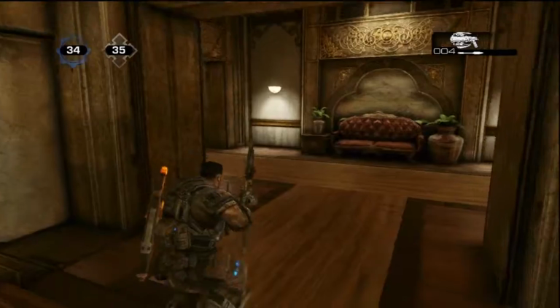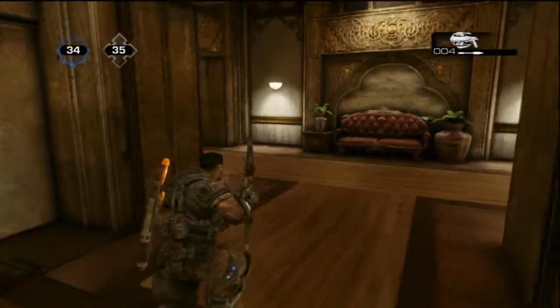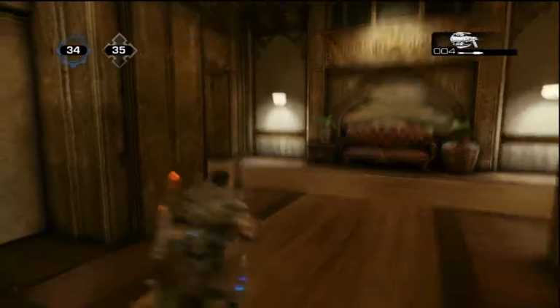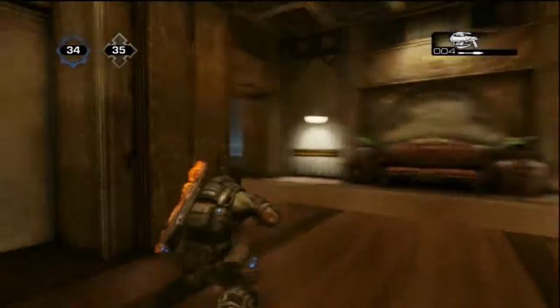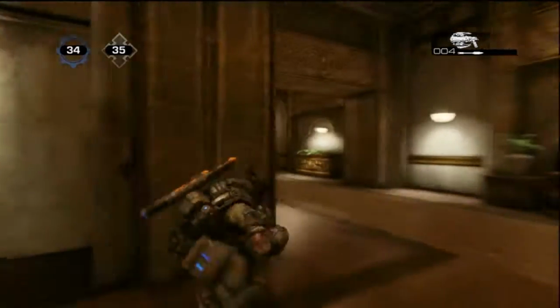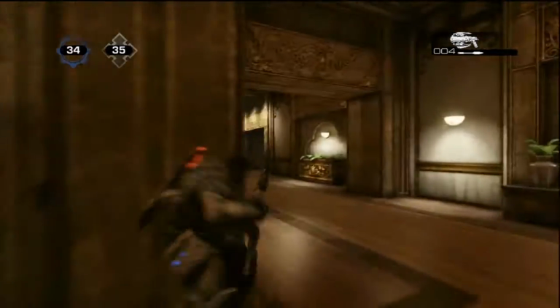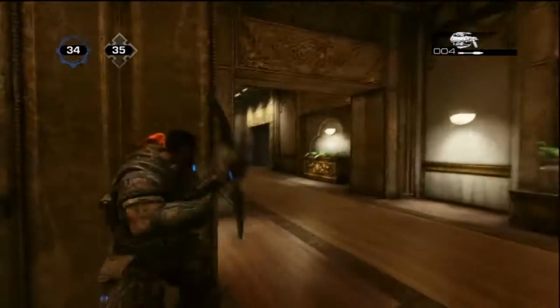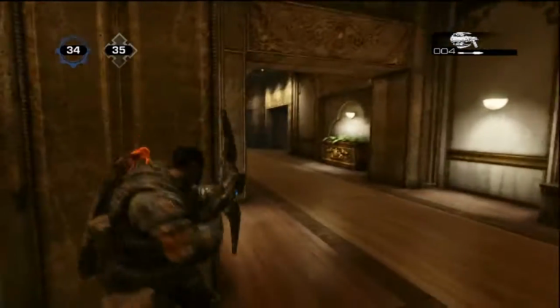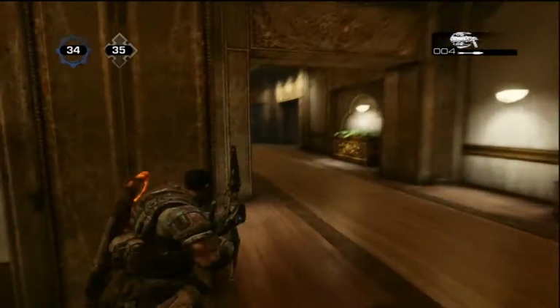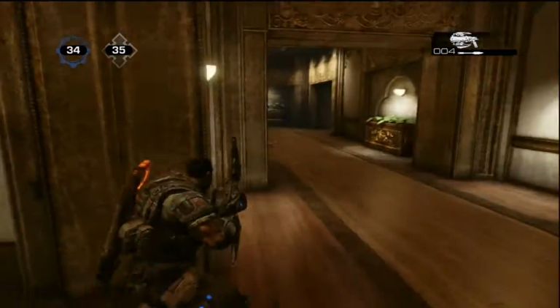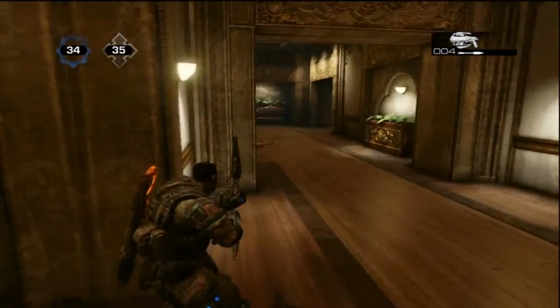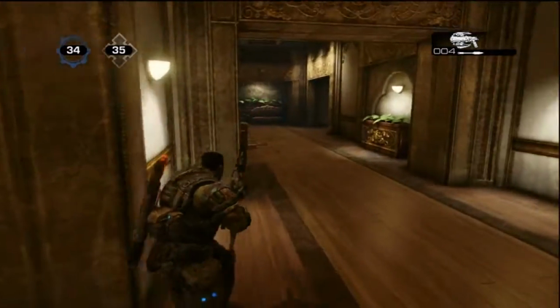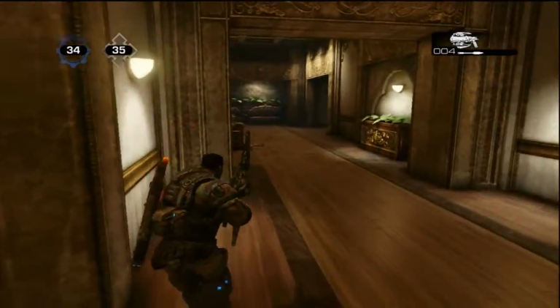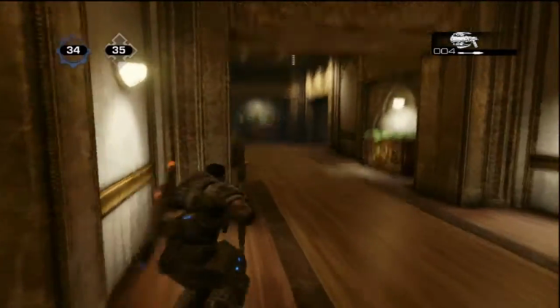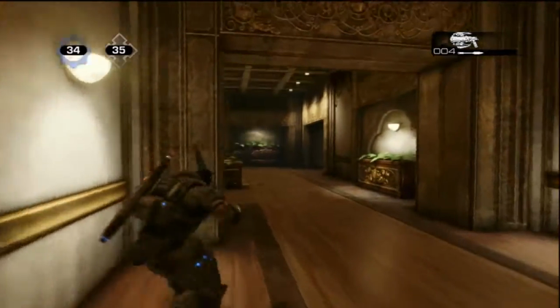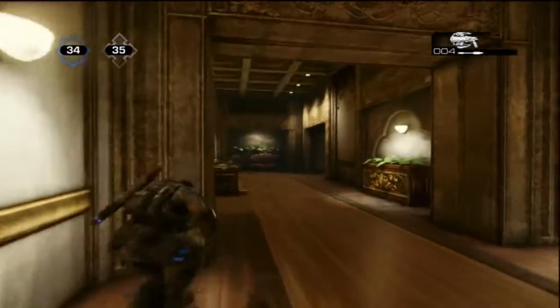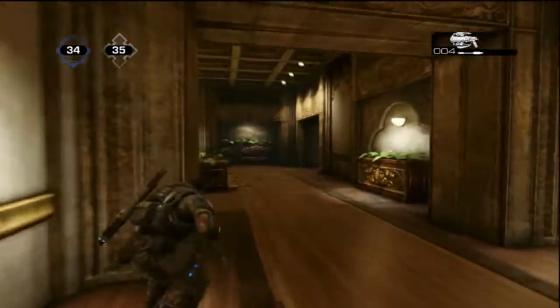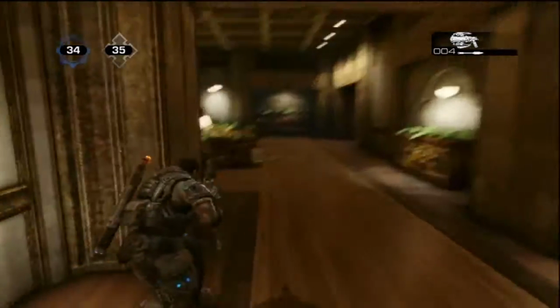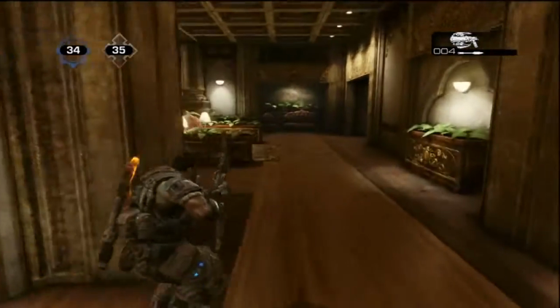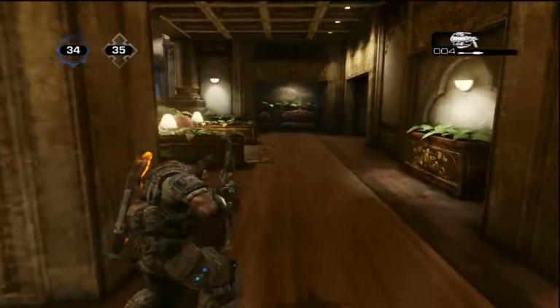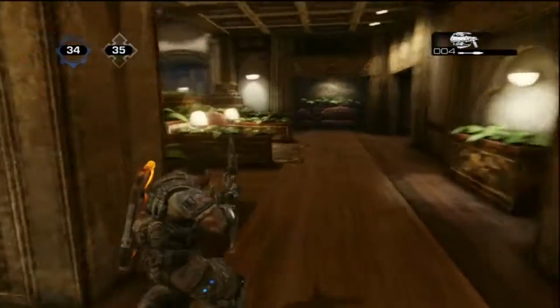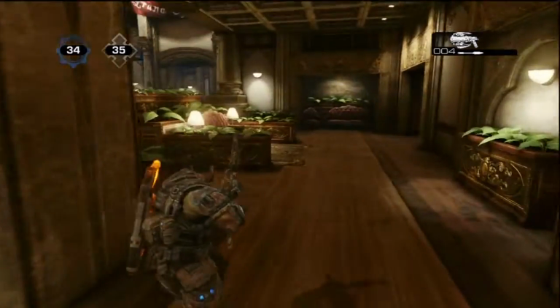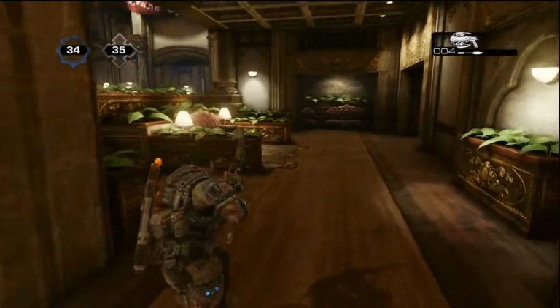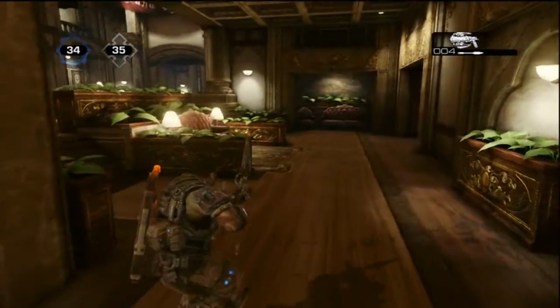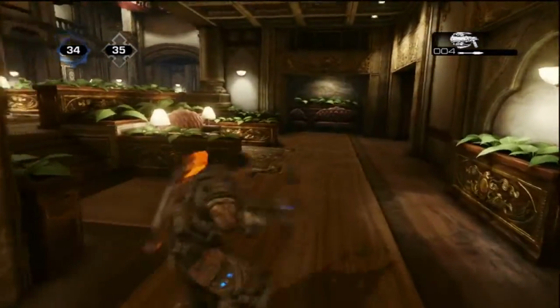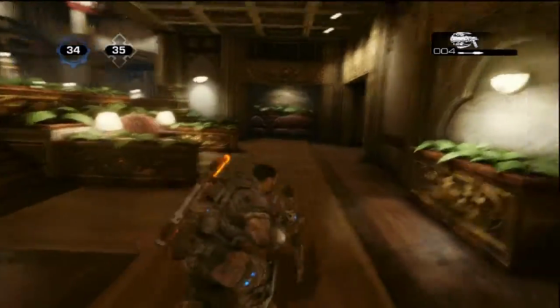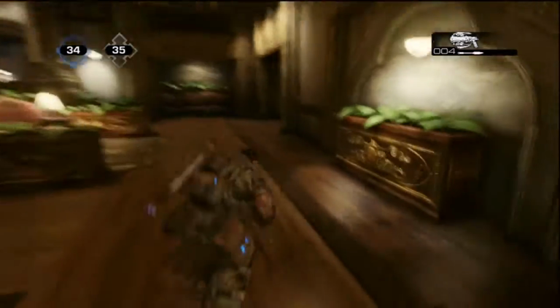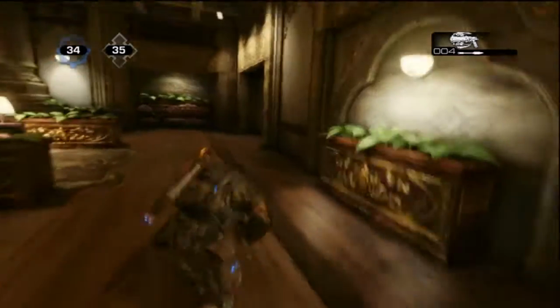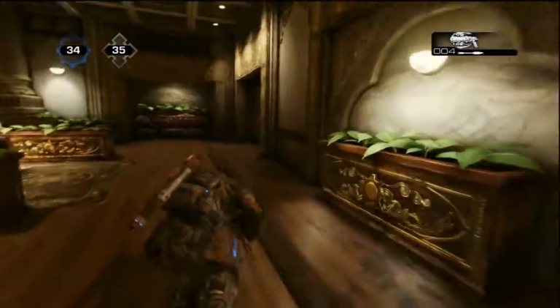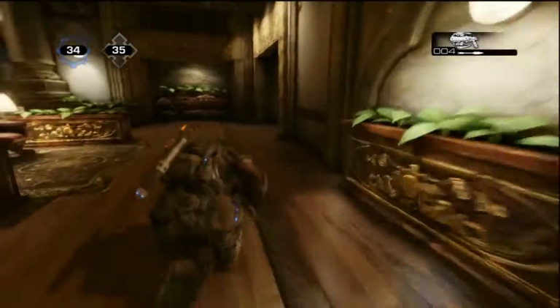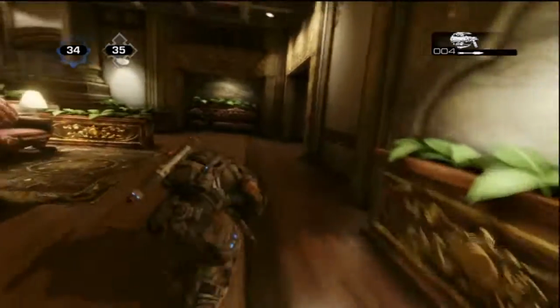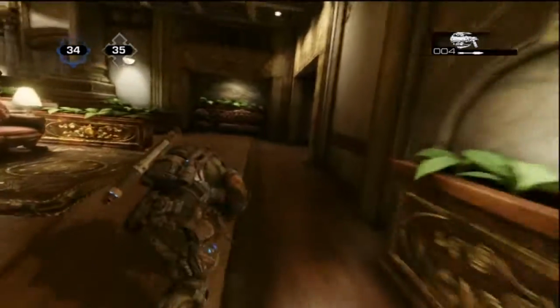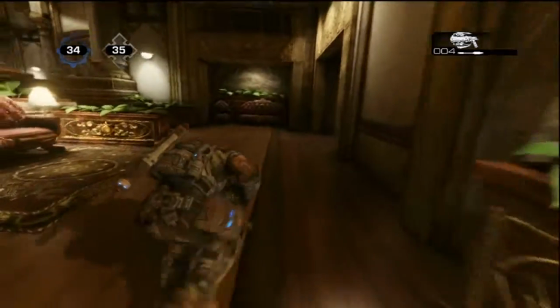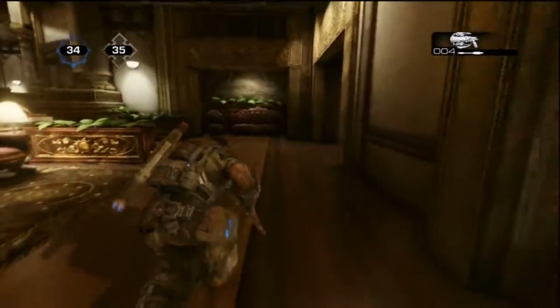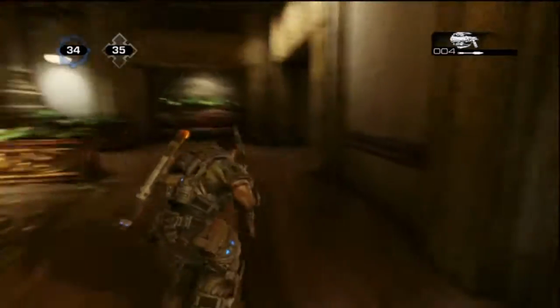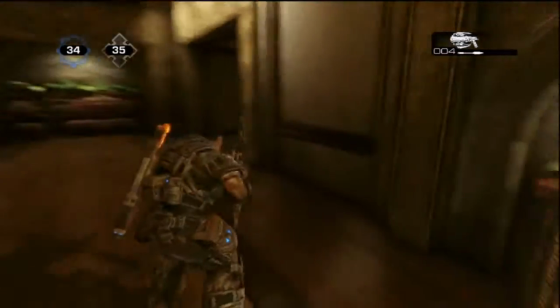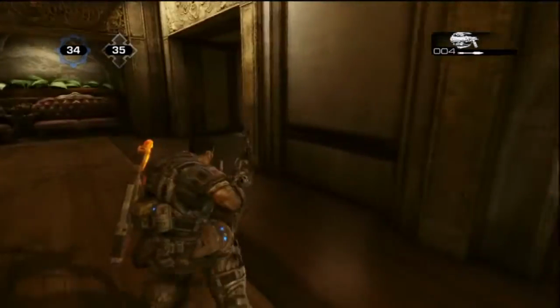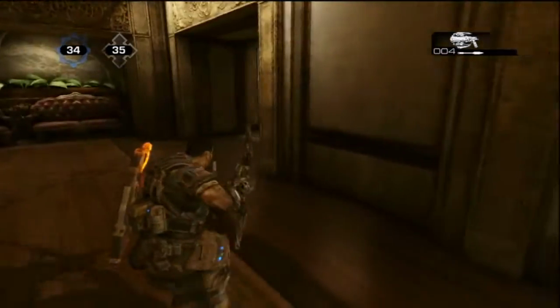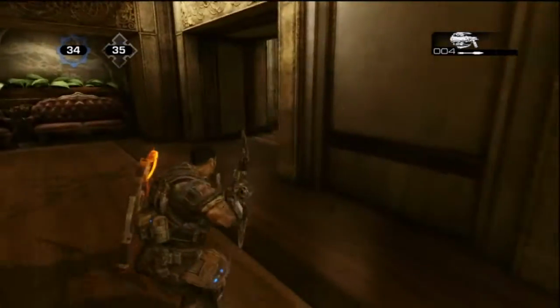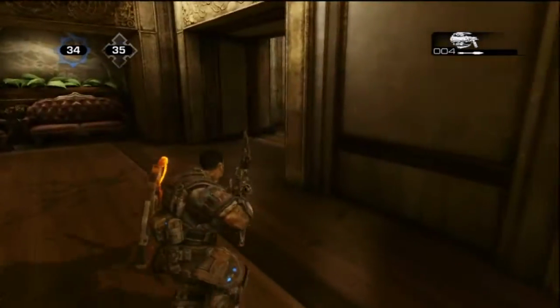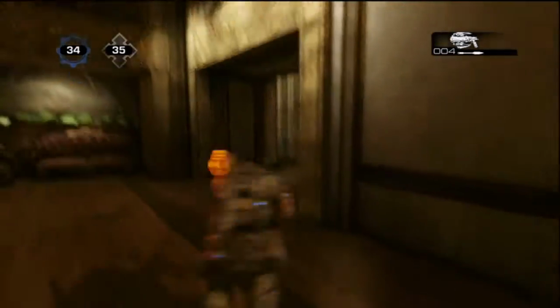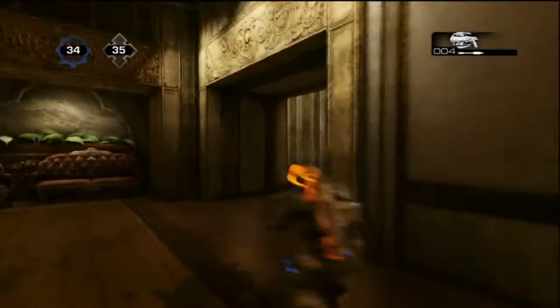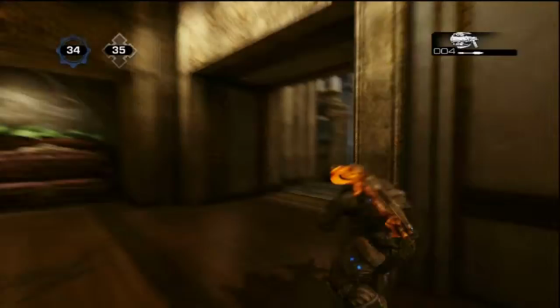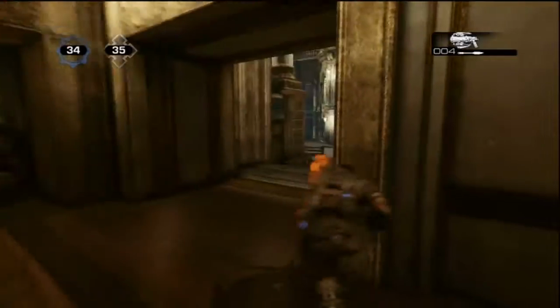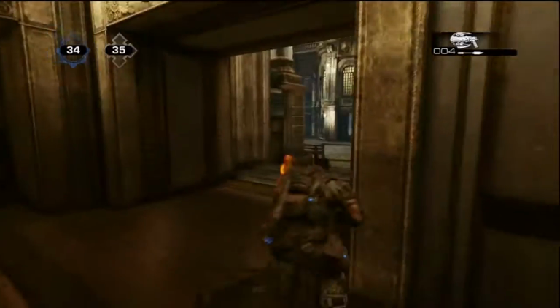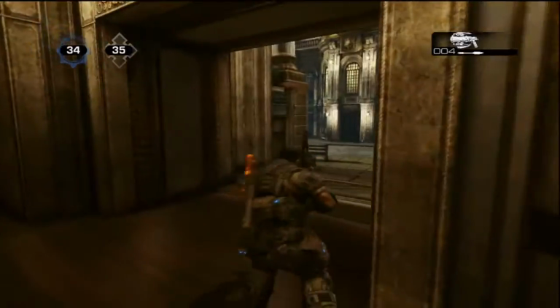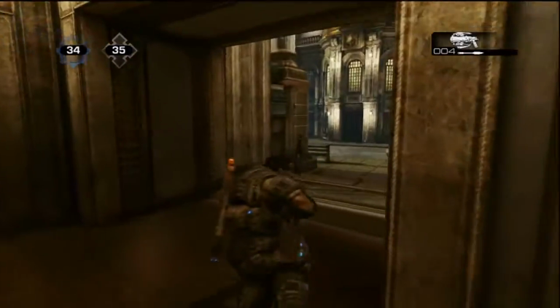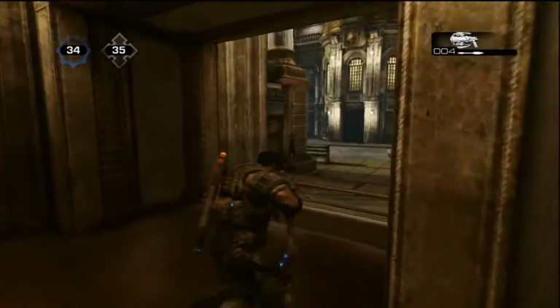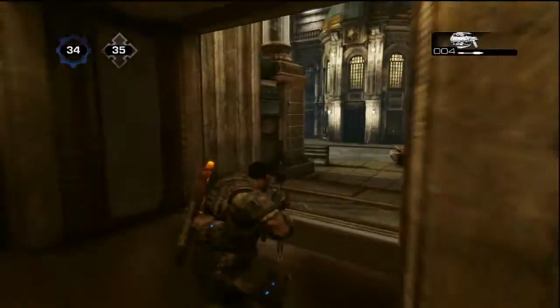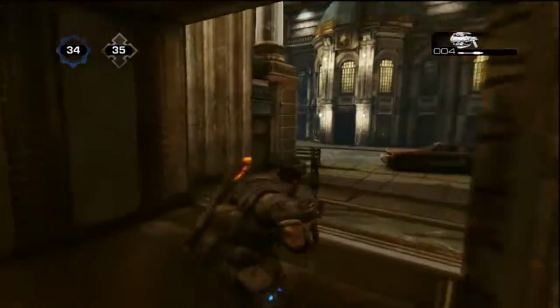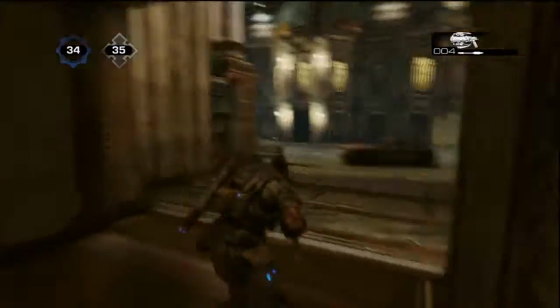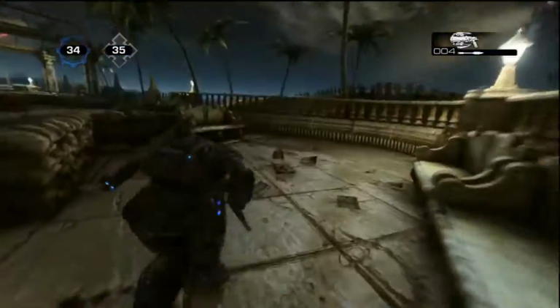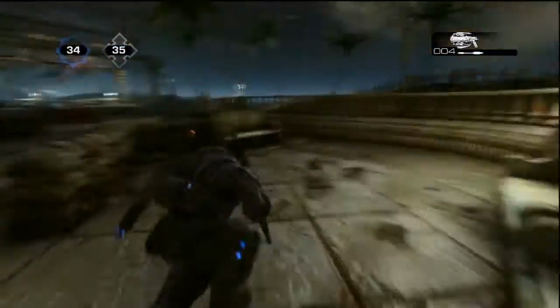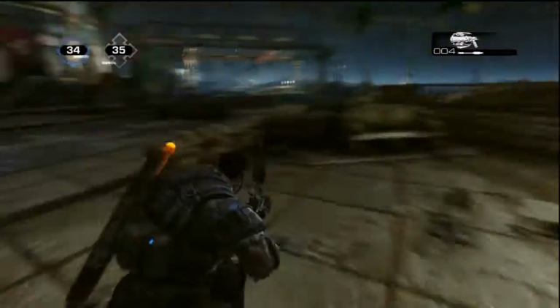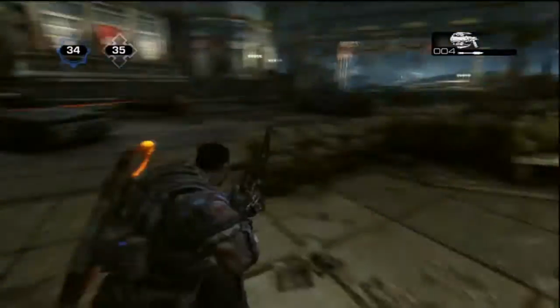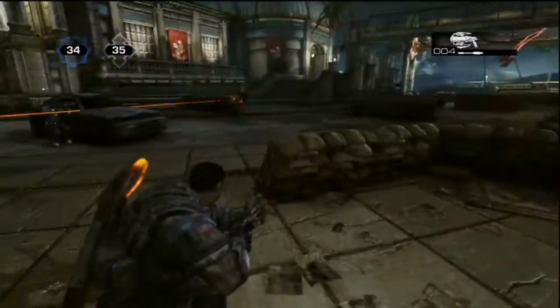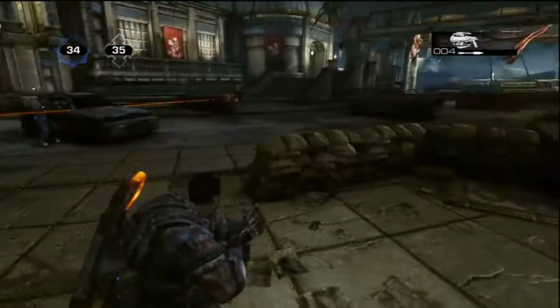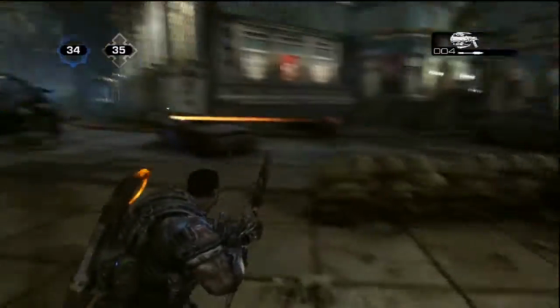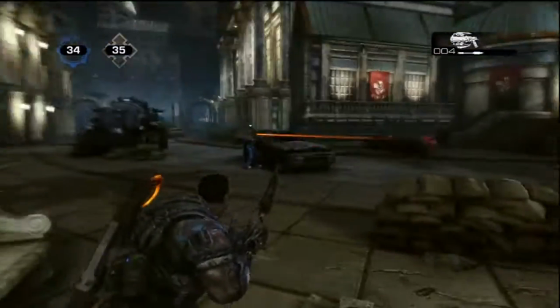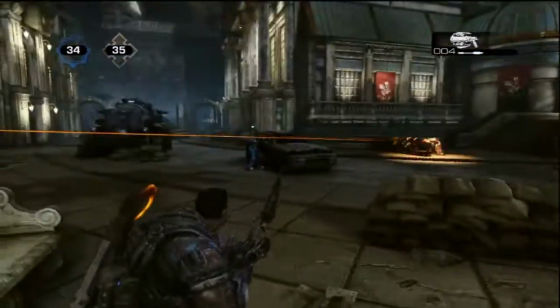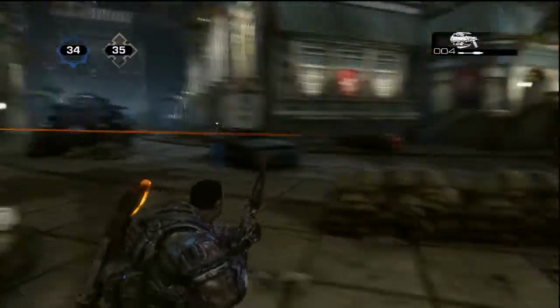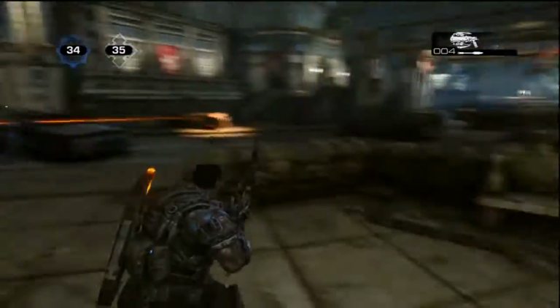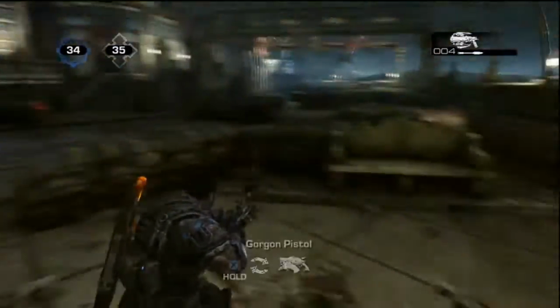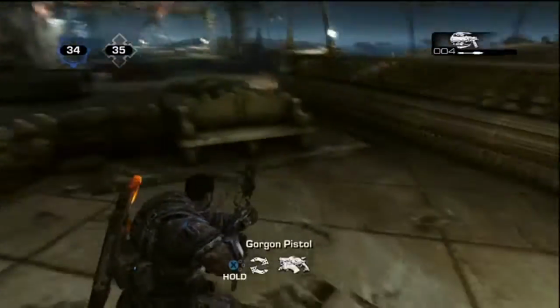So this is pretty much like Avalanche — this would be up top and that would be the van down there. I pretty much think this is a mix of Mansion and Avalanche. I mean, if you guys don't see it, I see it.